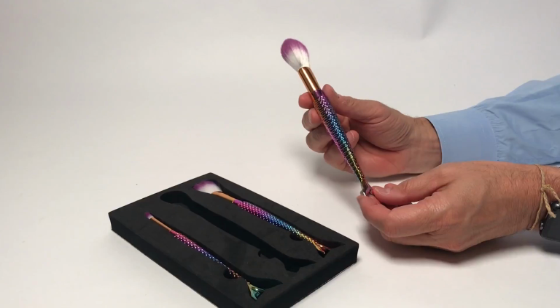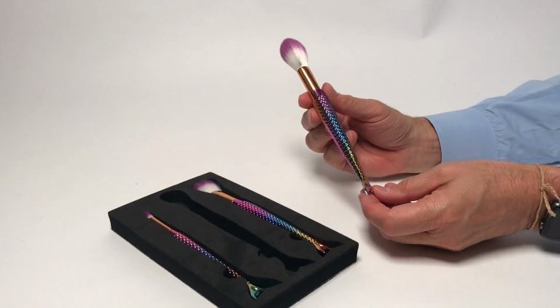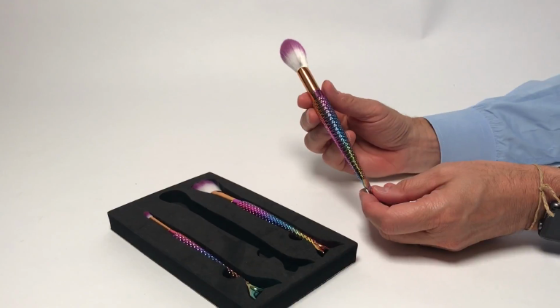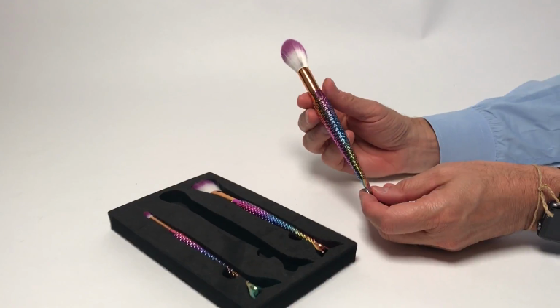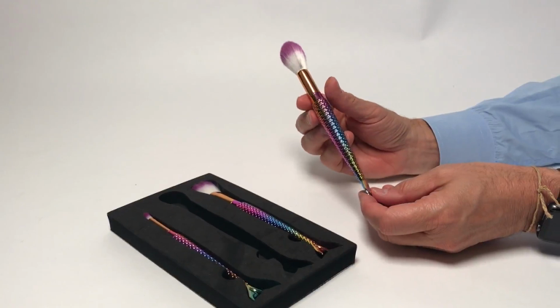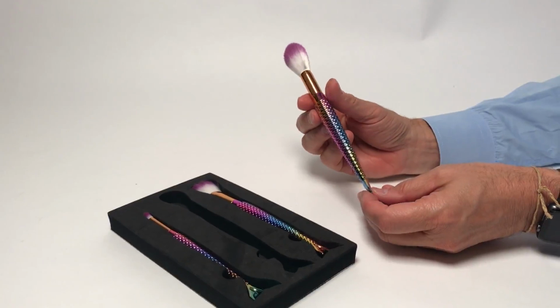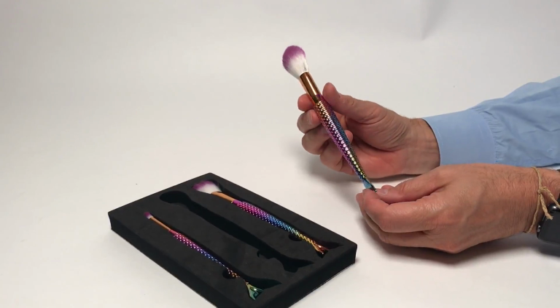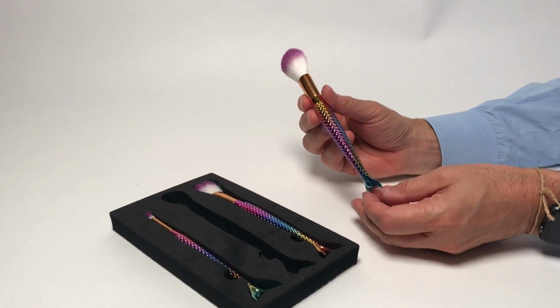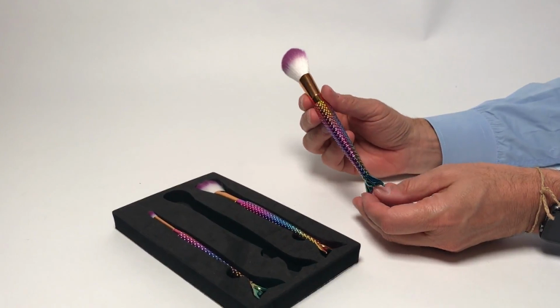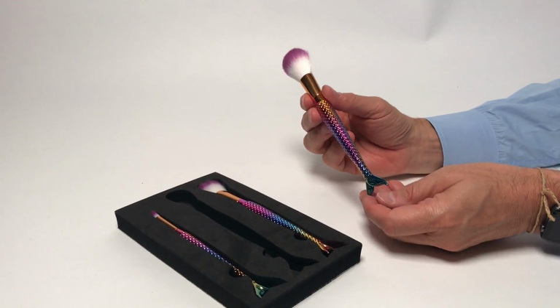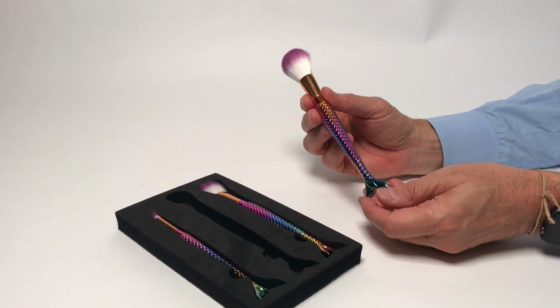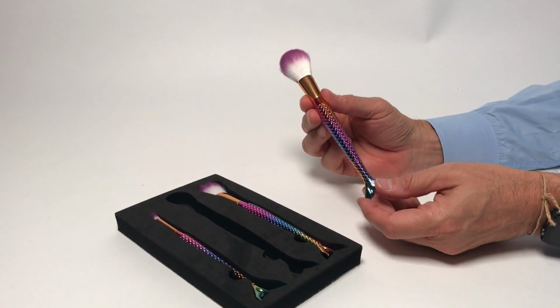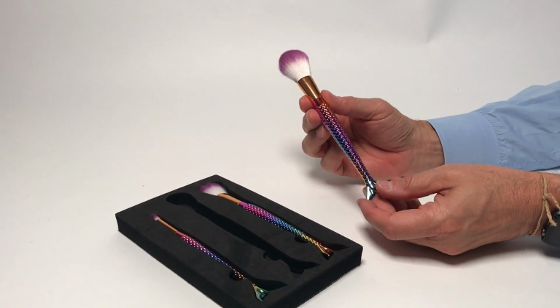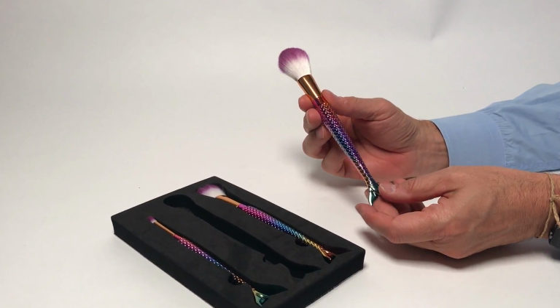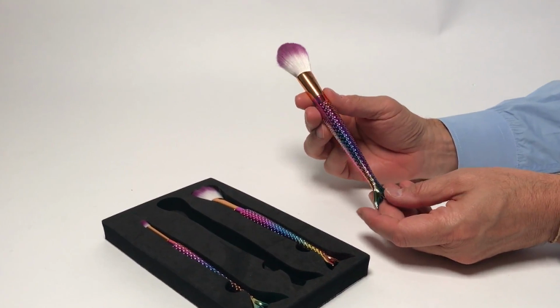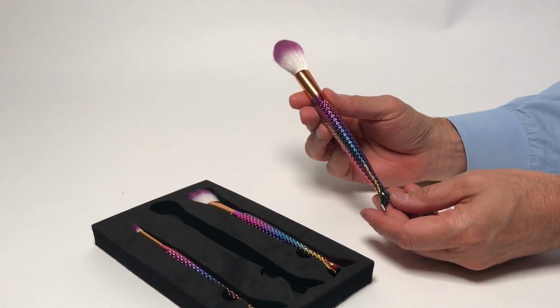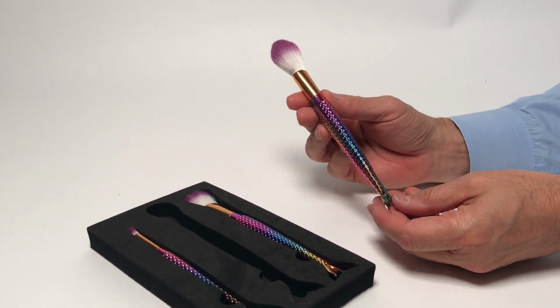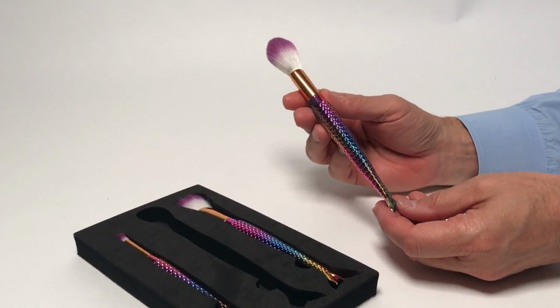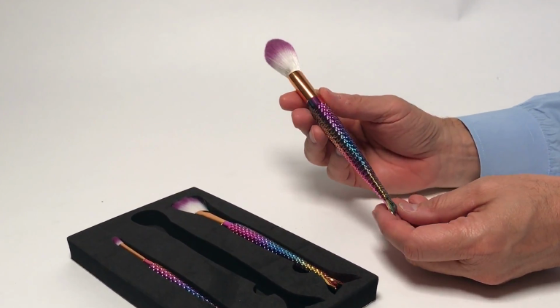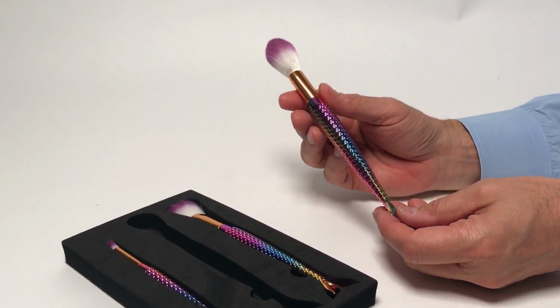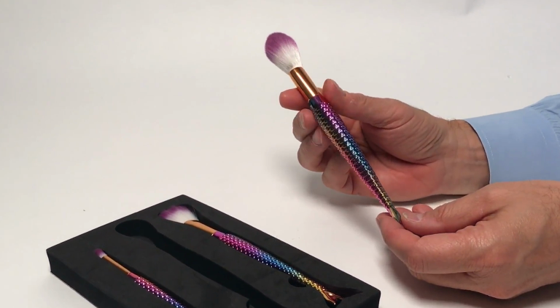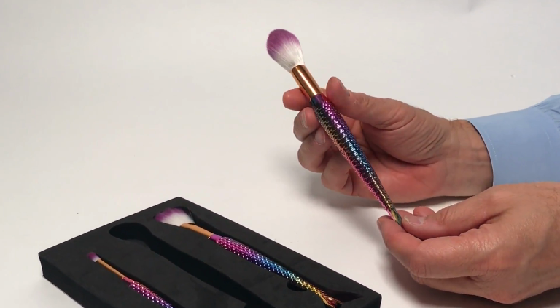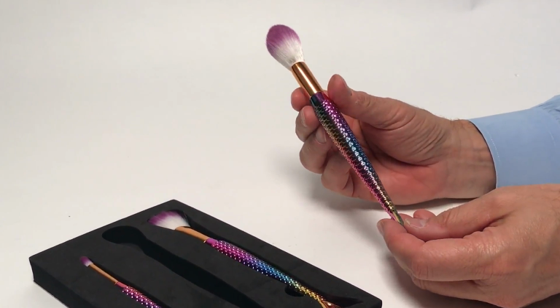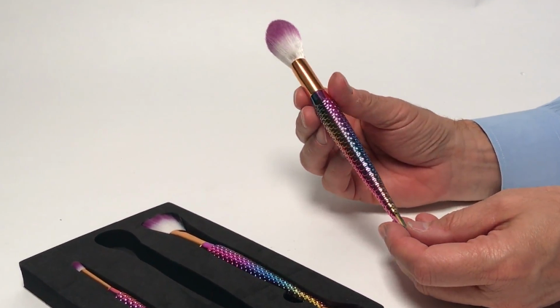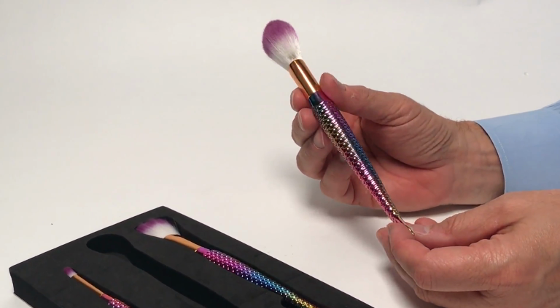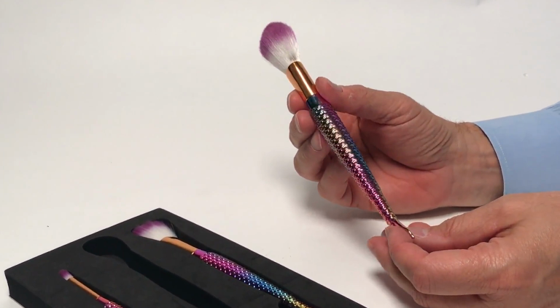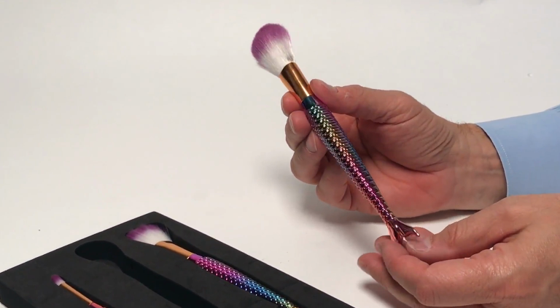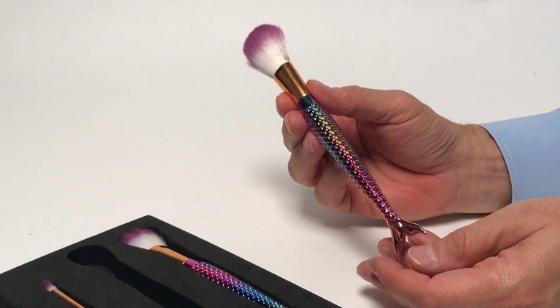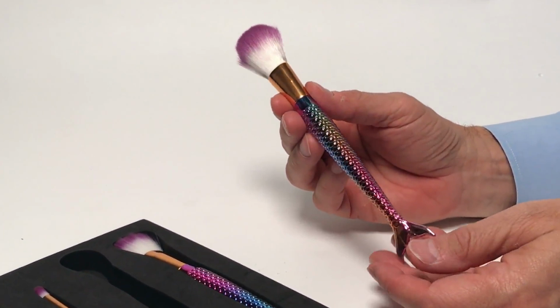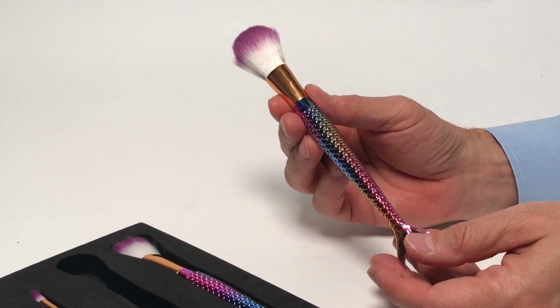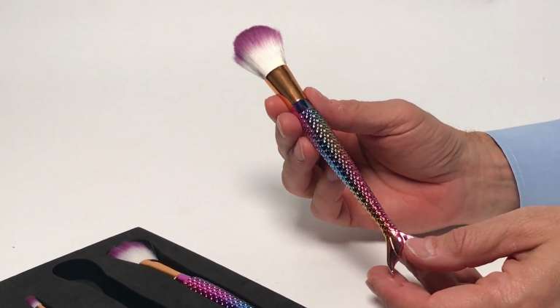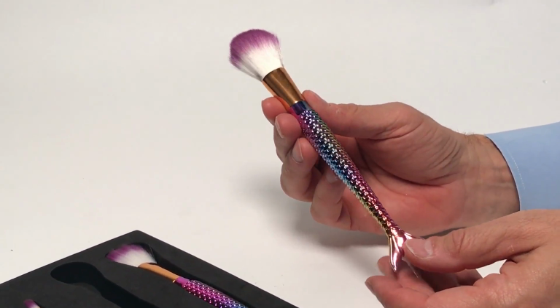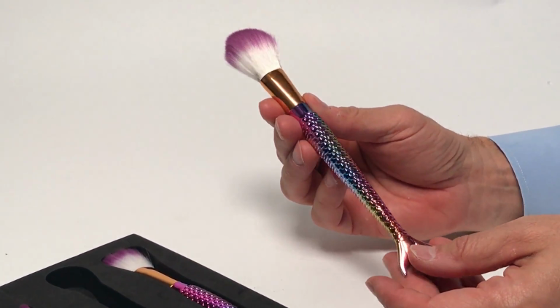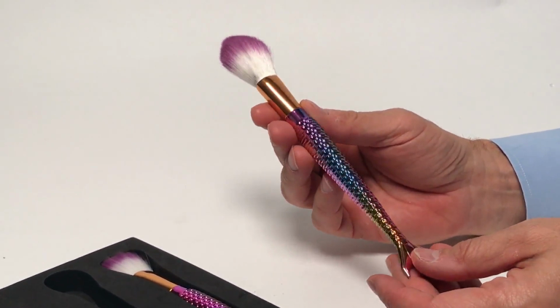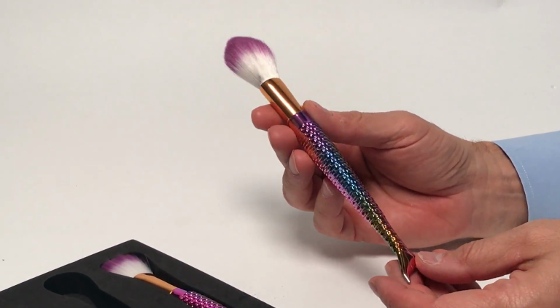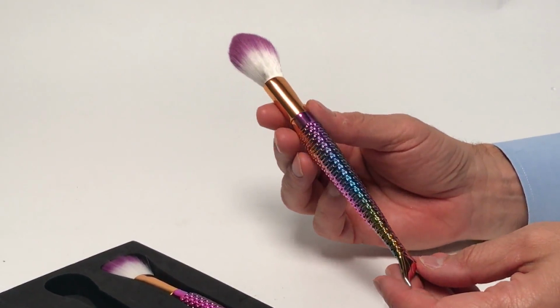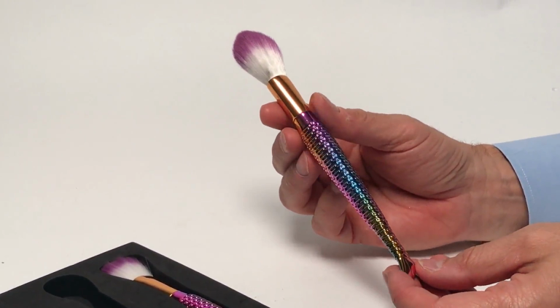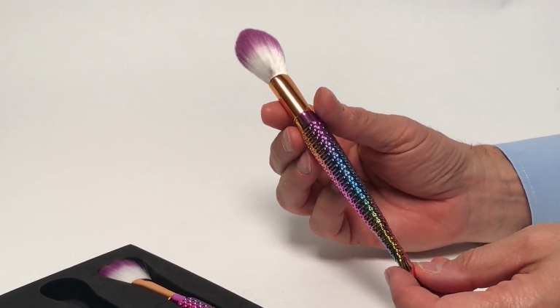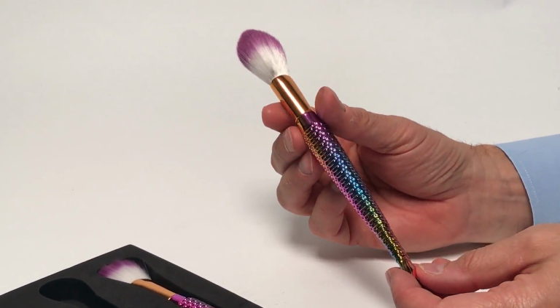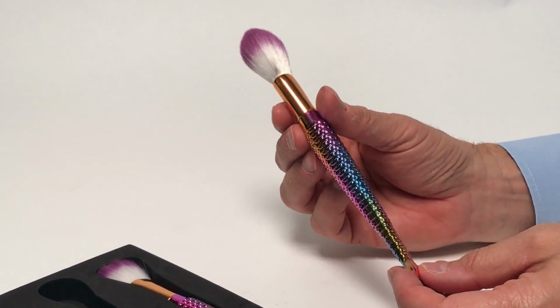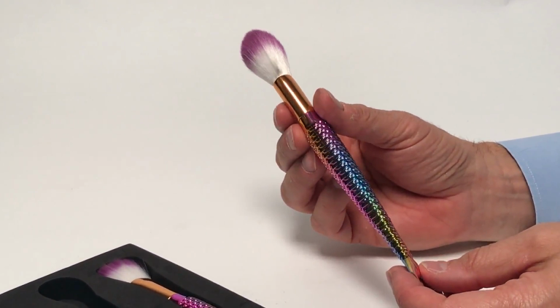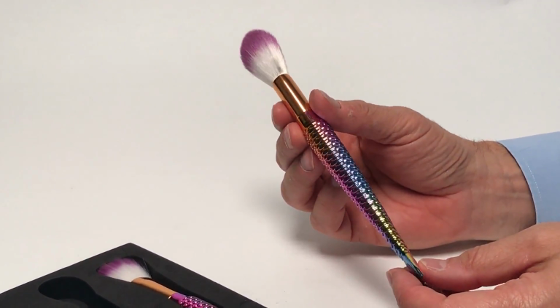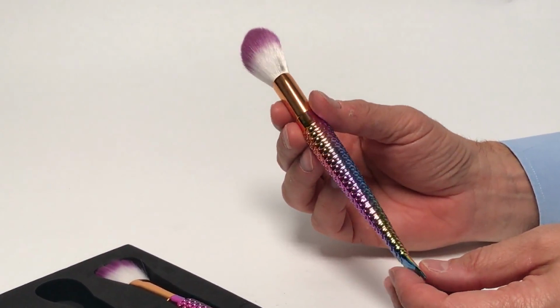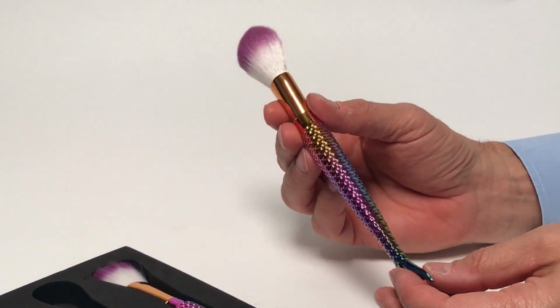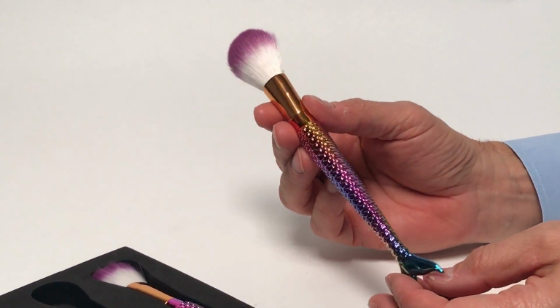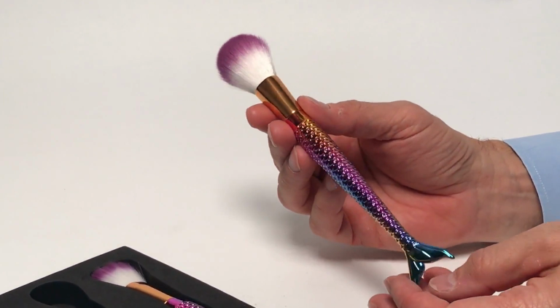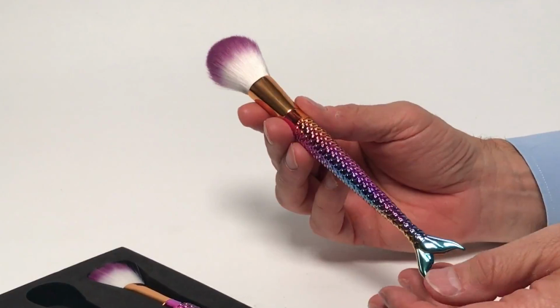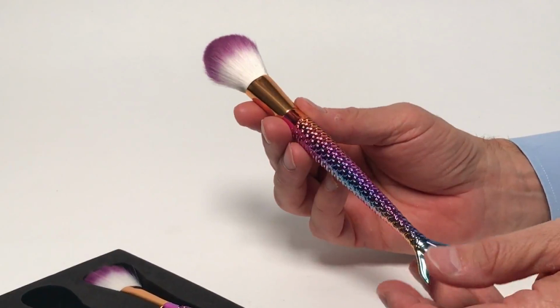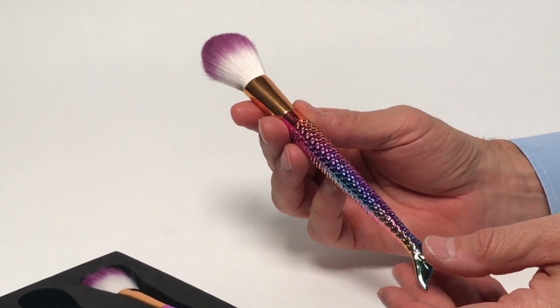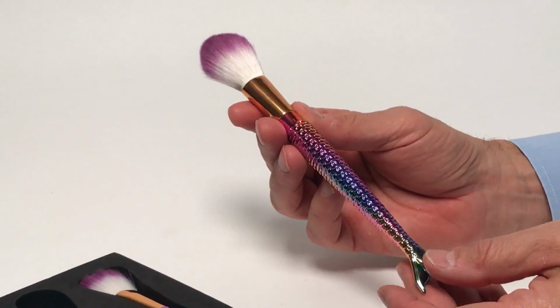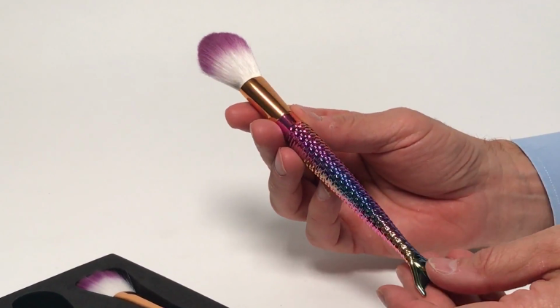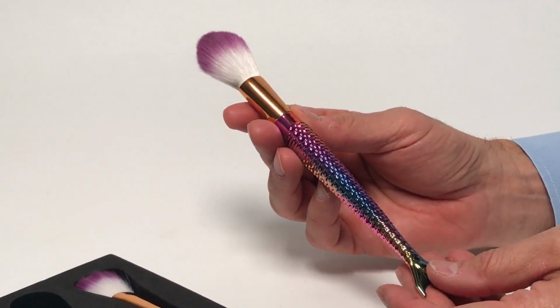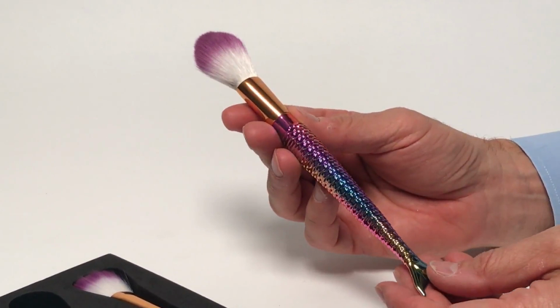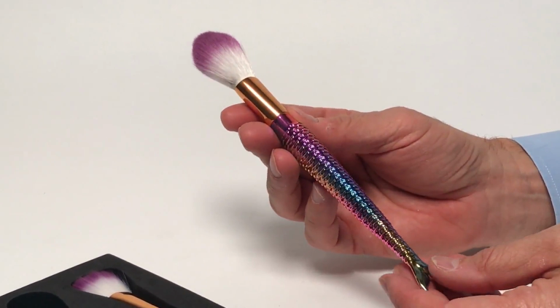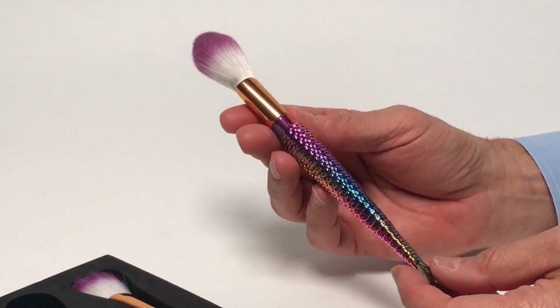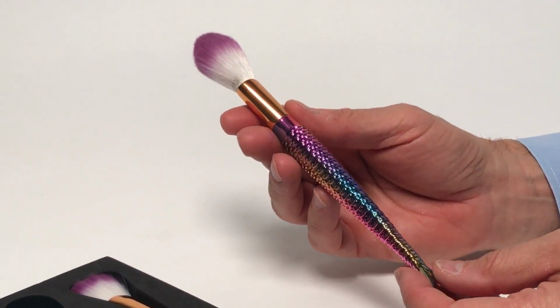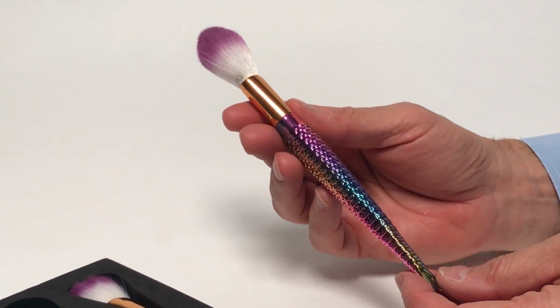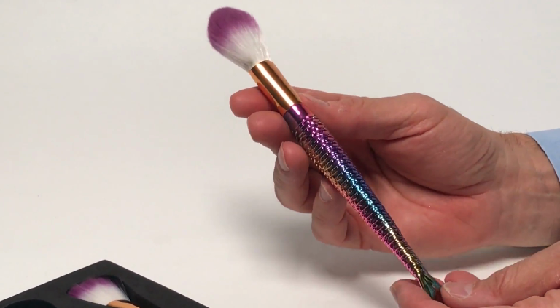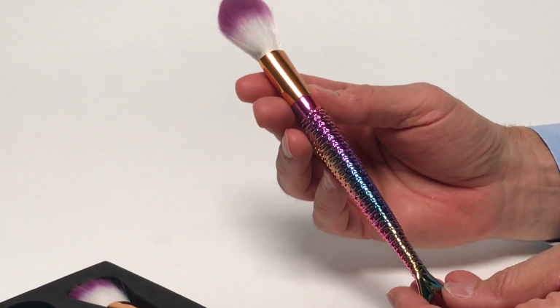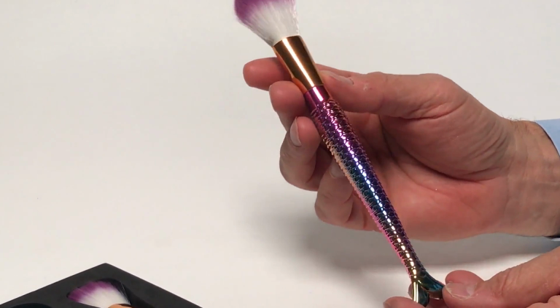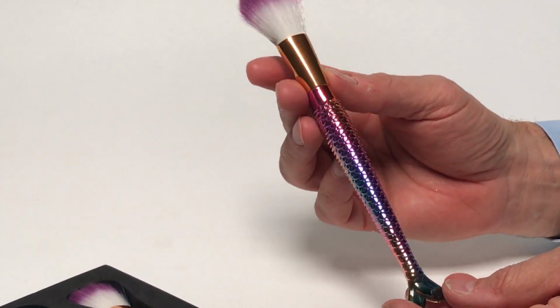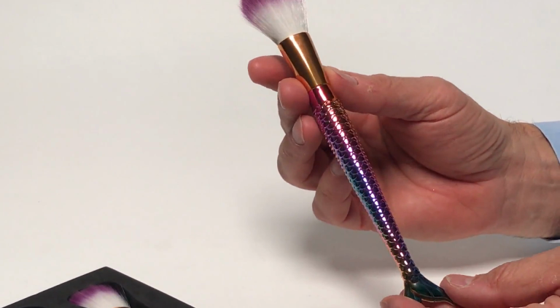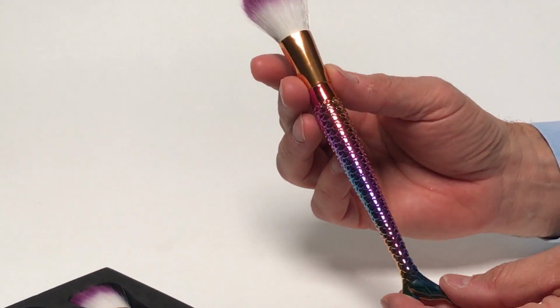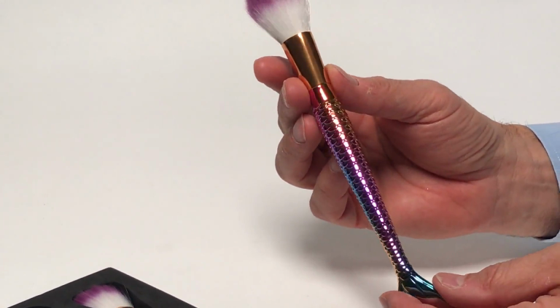Here we have an absolutely gorgeous iridescent mermaid necessities. This is a set of three cosmetic brushes.